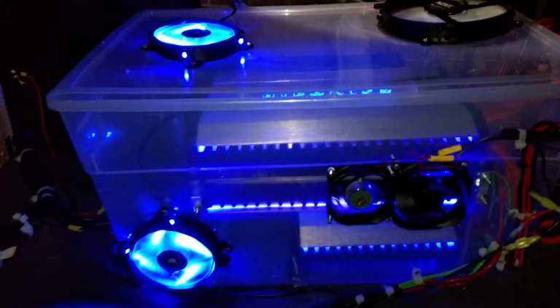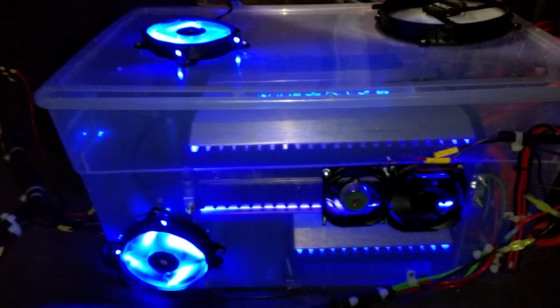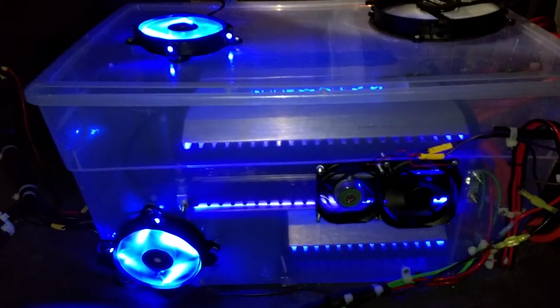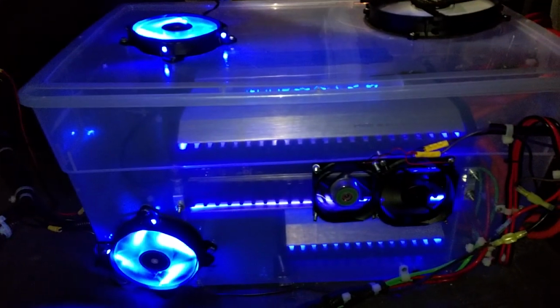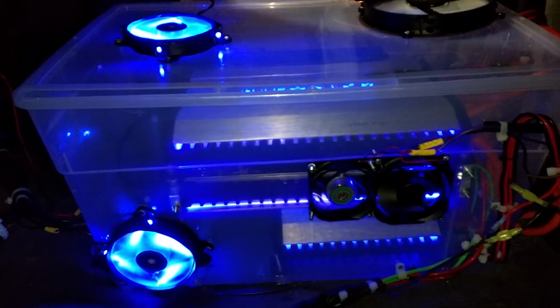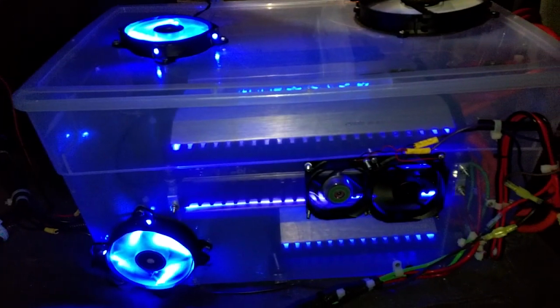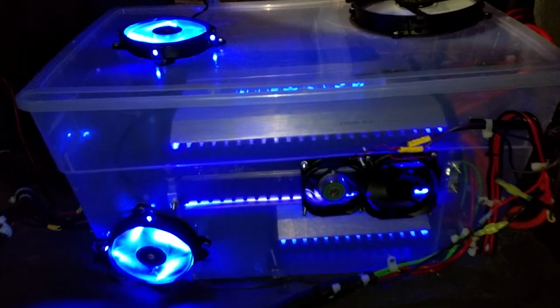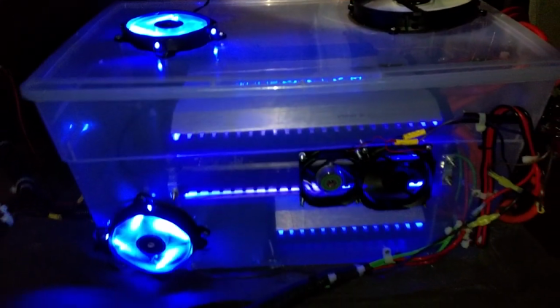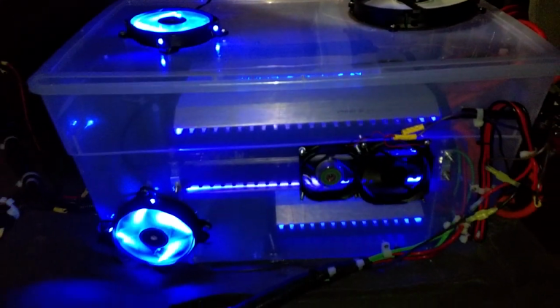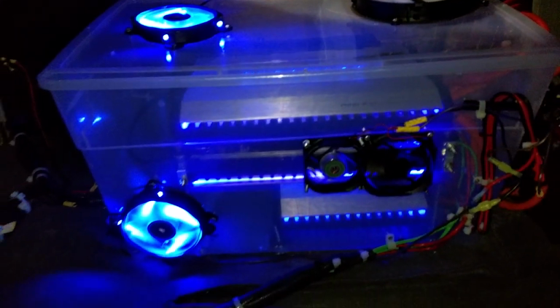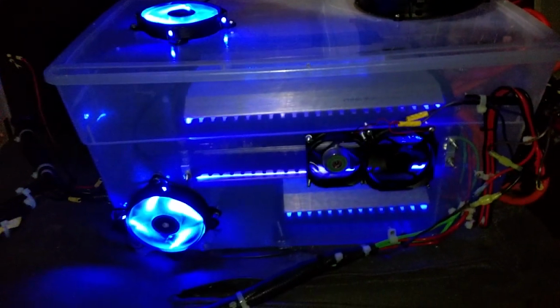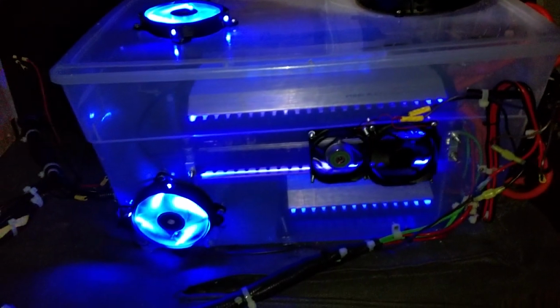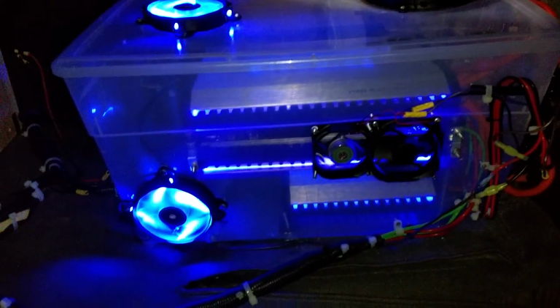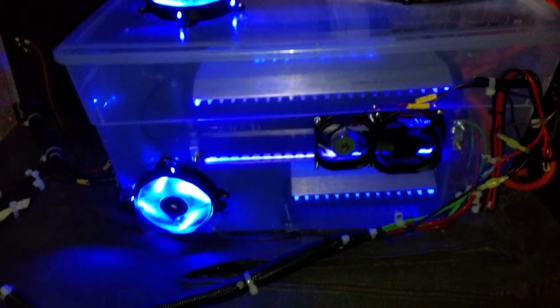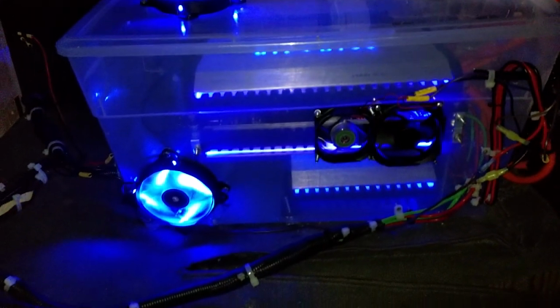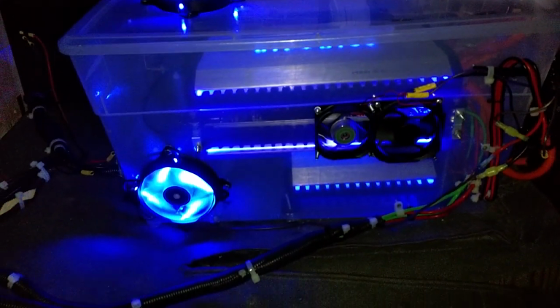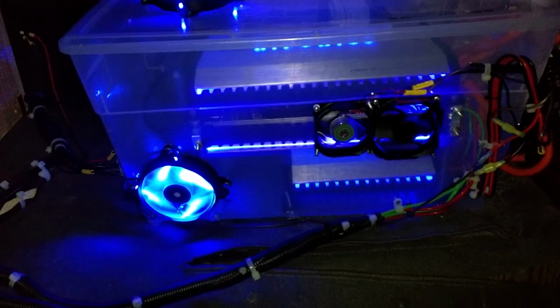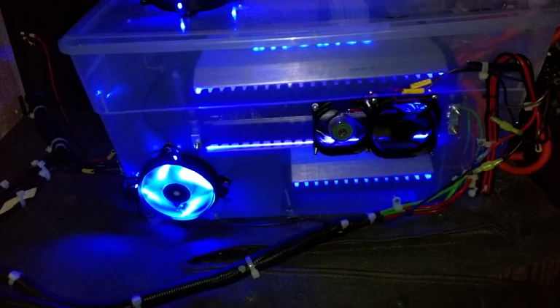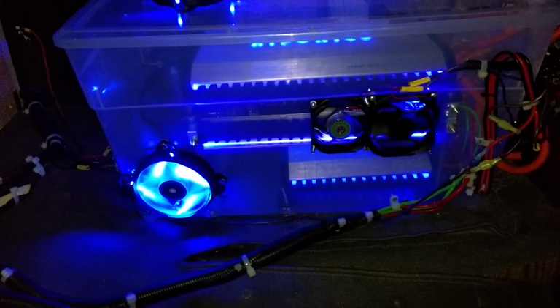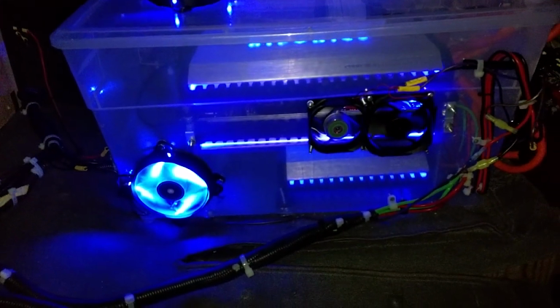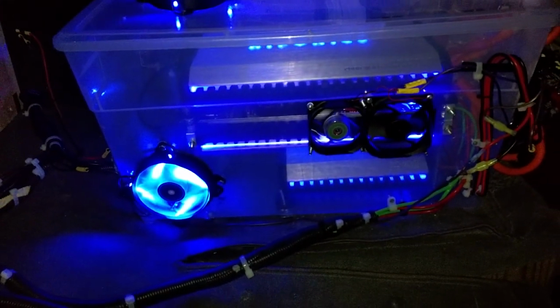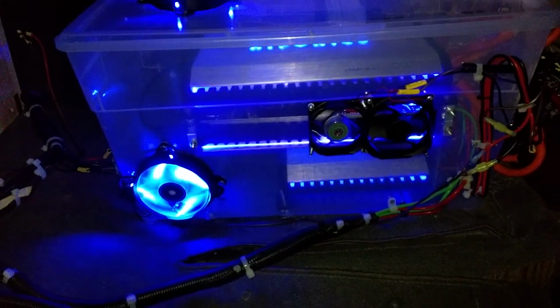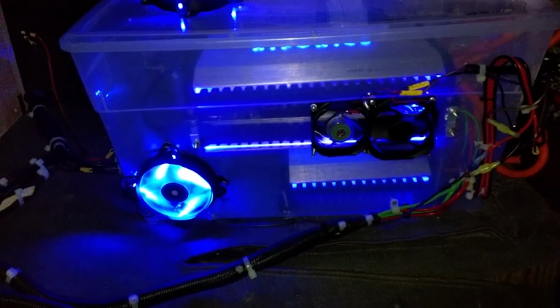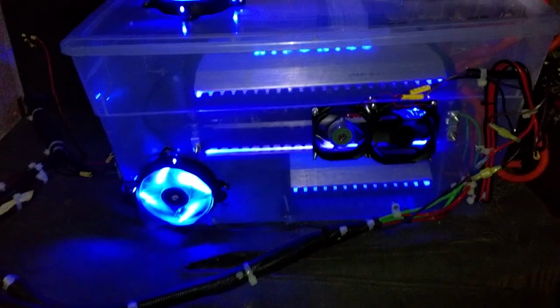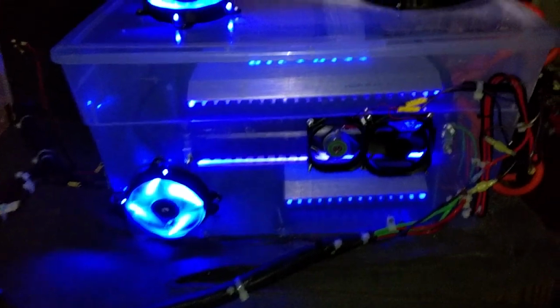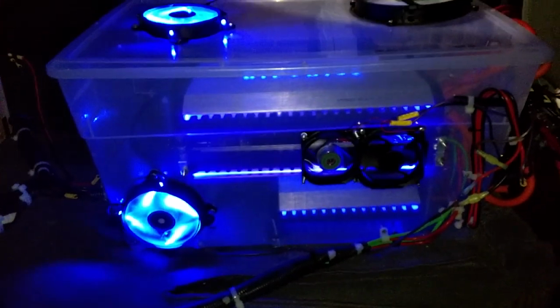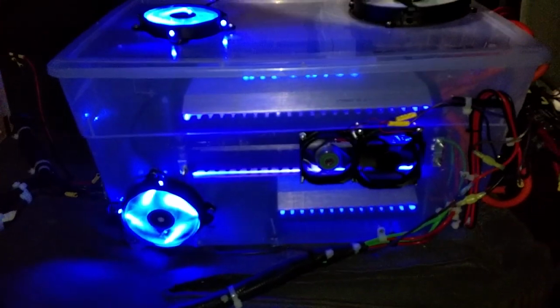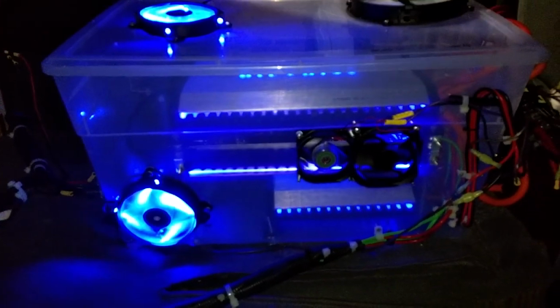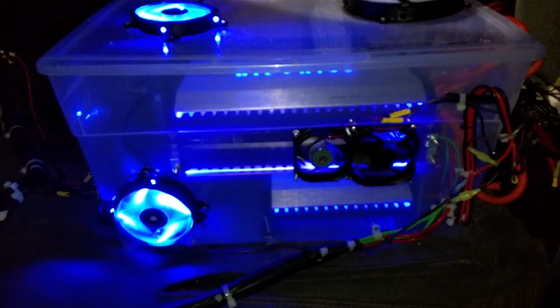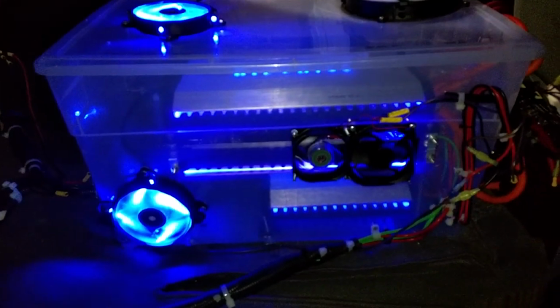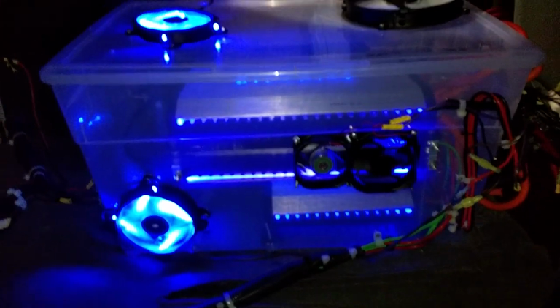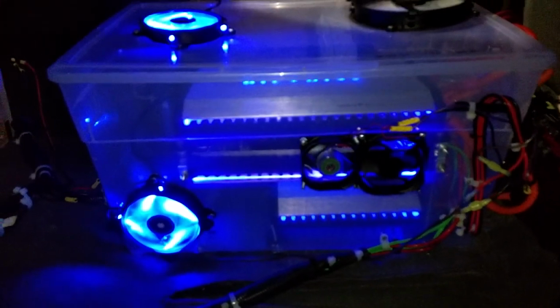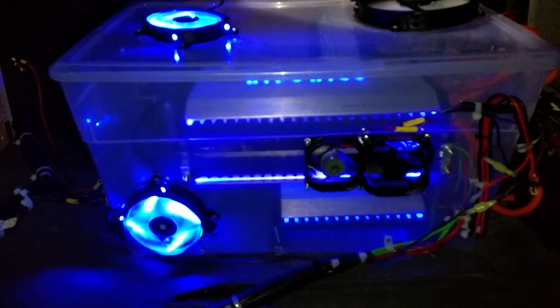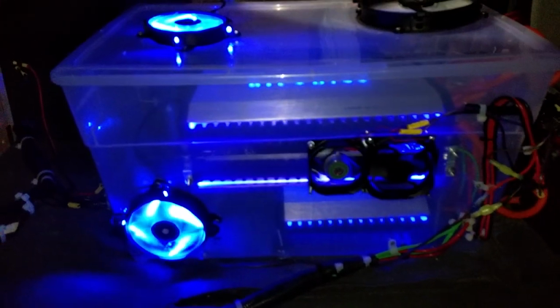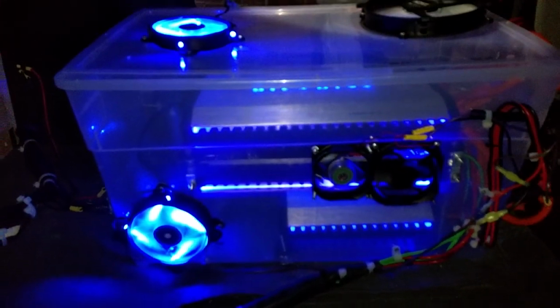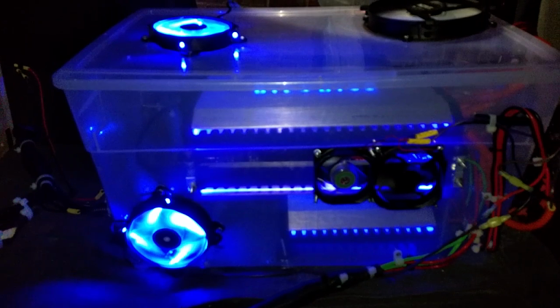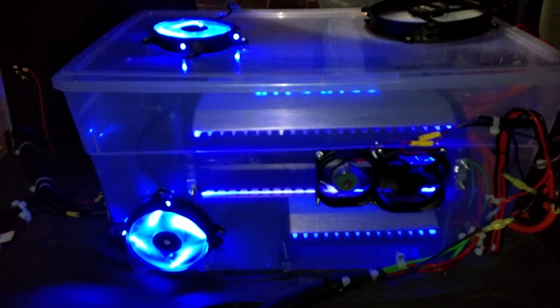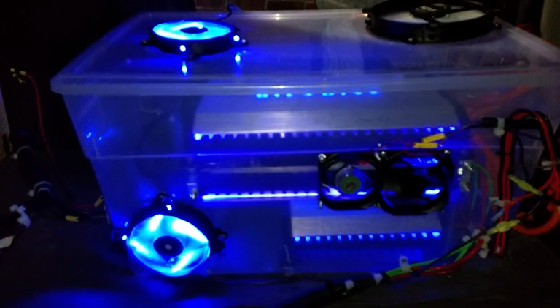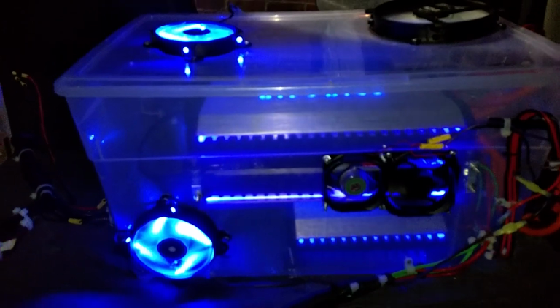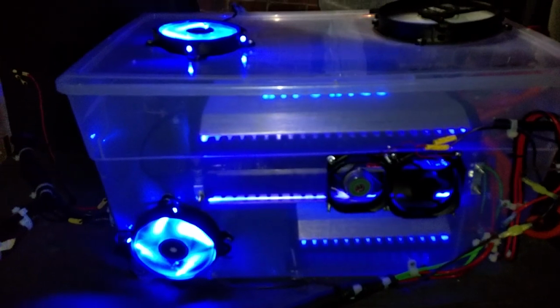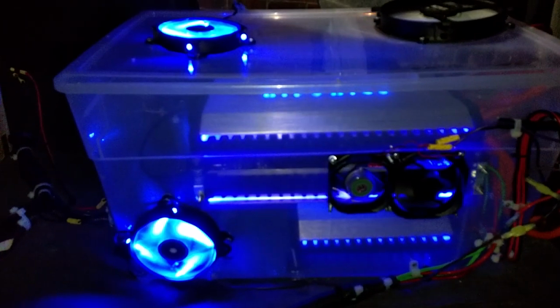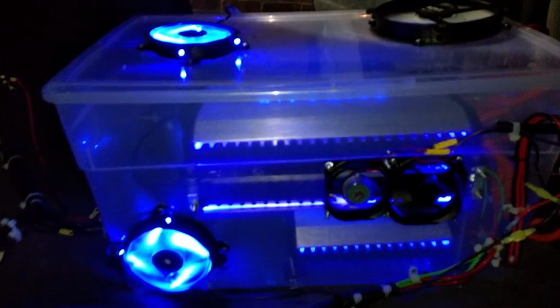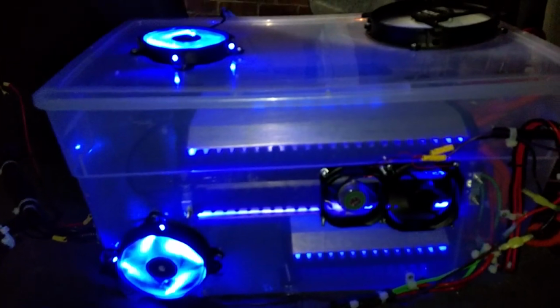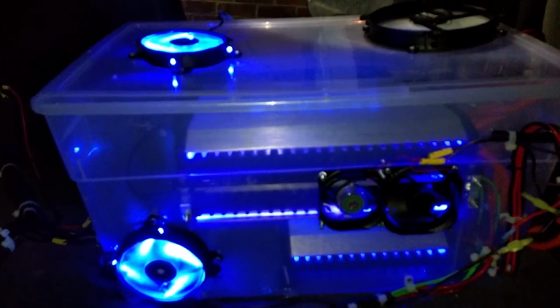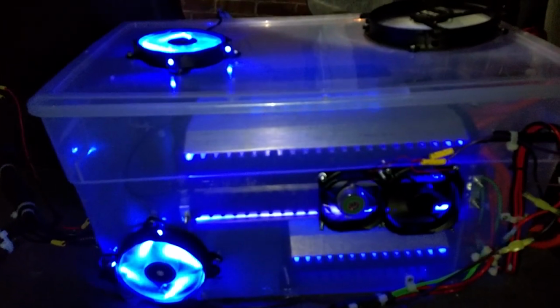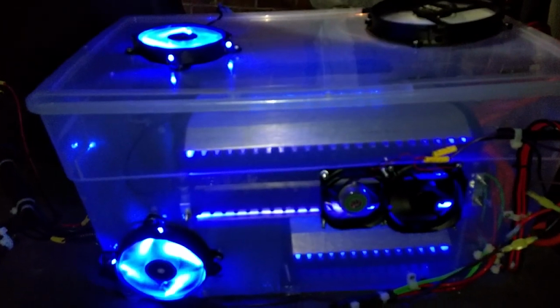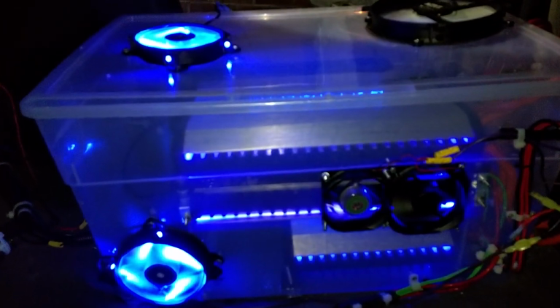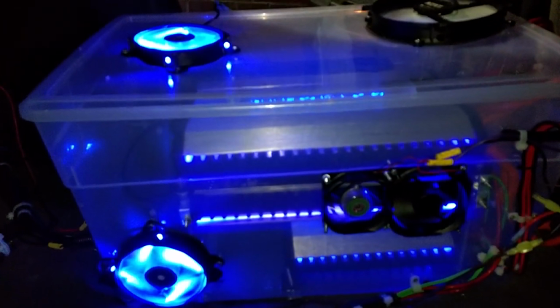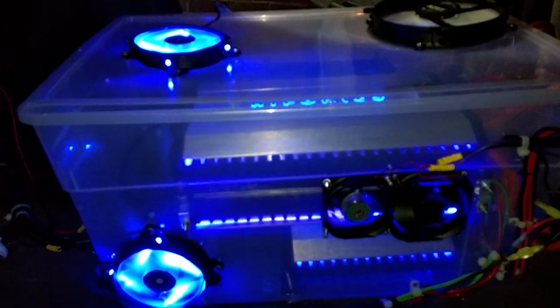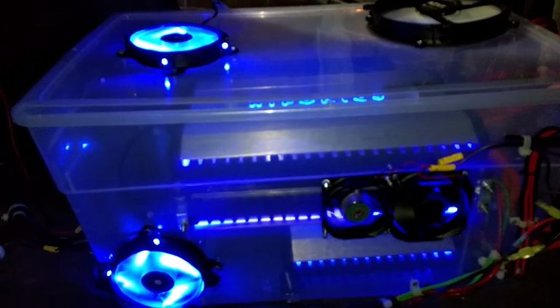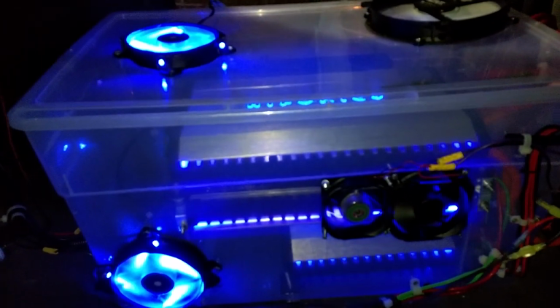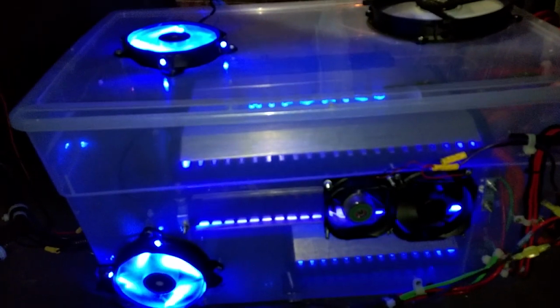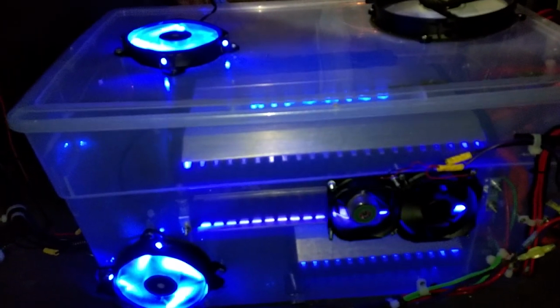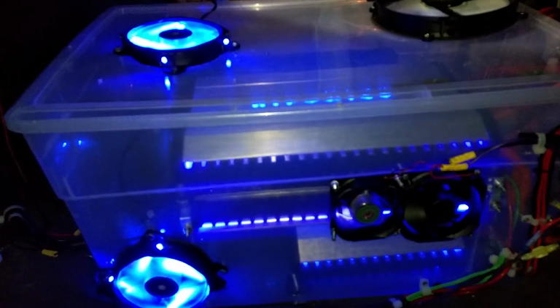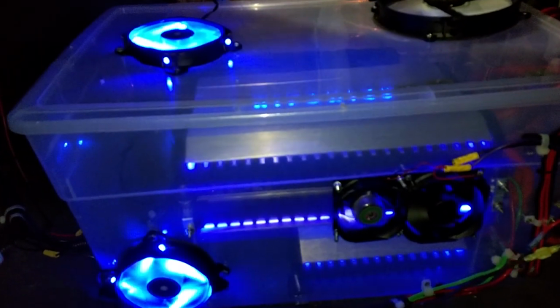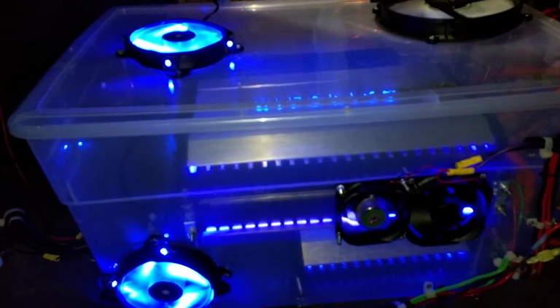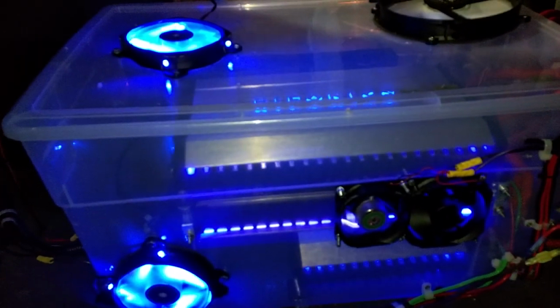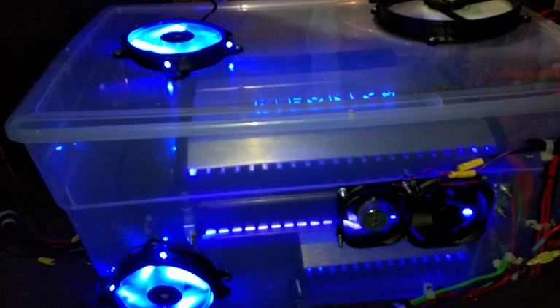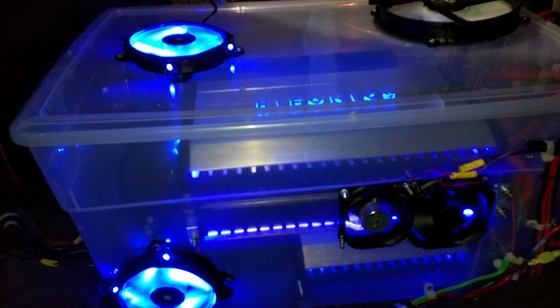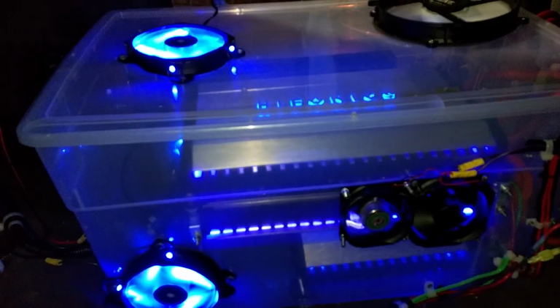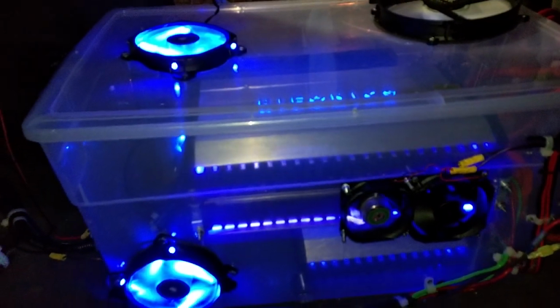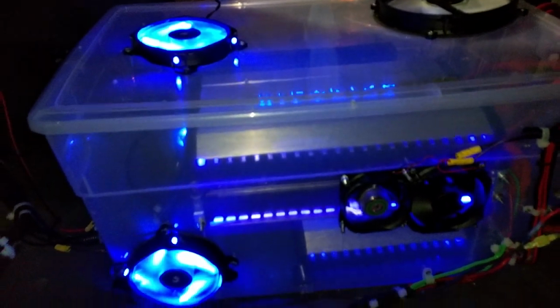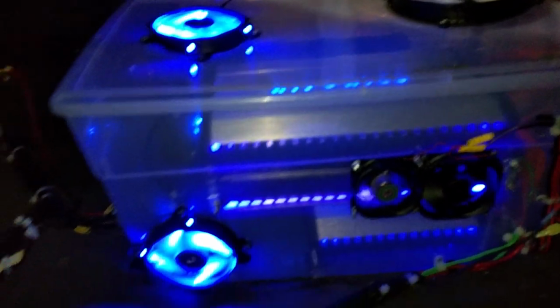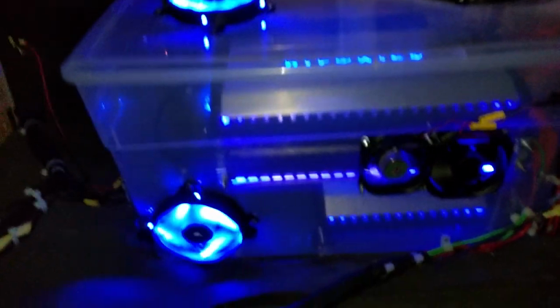I got 6 amps total. Two of them aren't installed right now, but I got 2 Hyphonics 2000.1D BRX's.